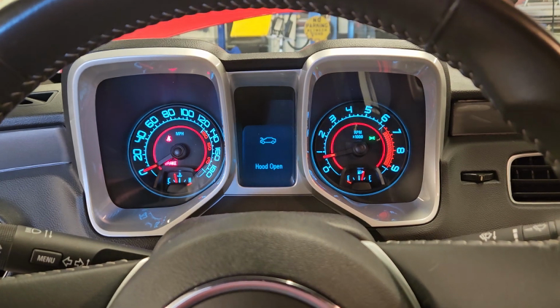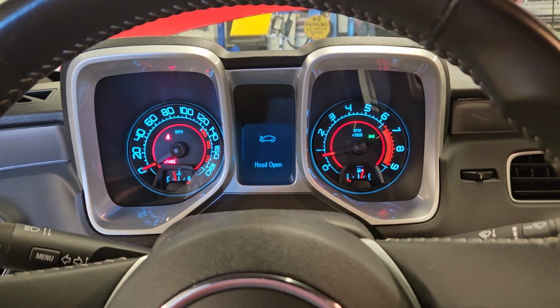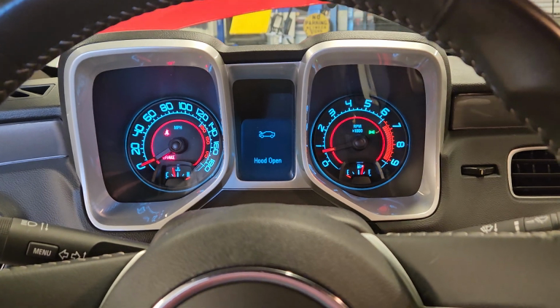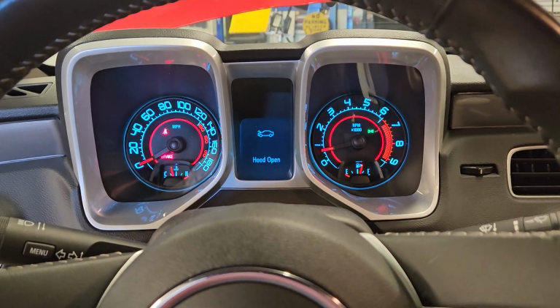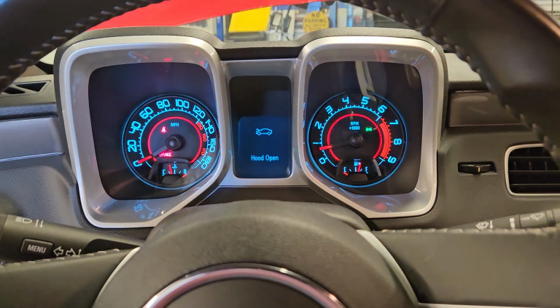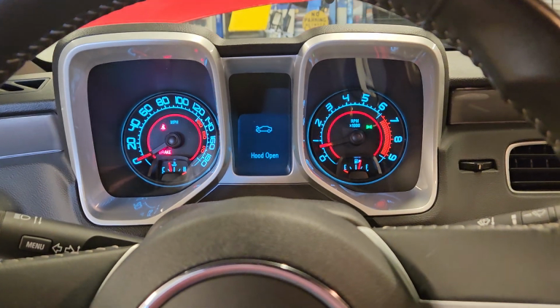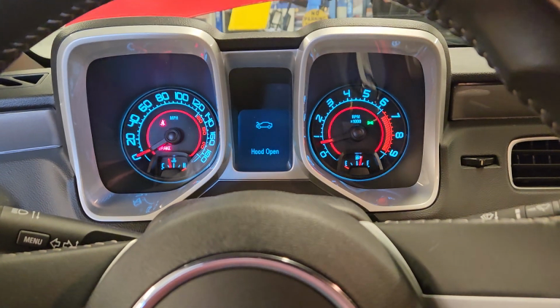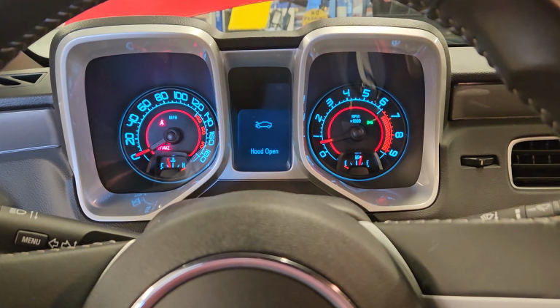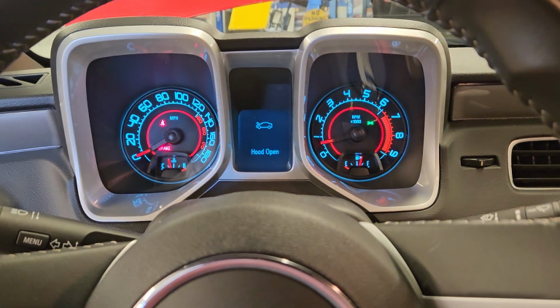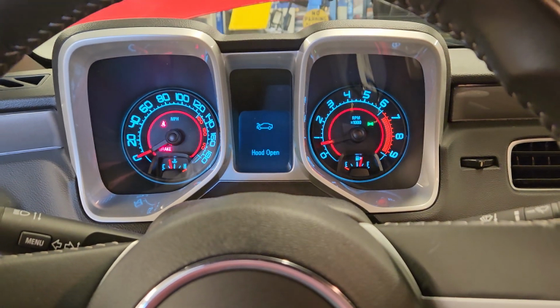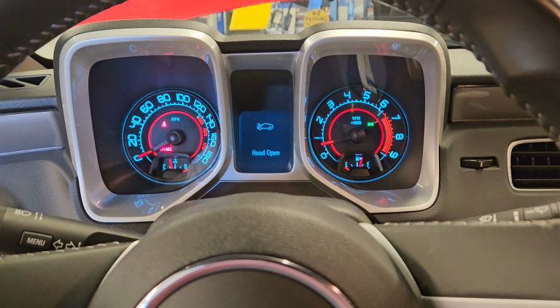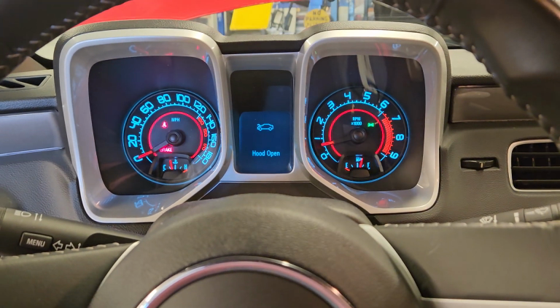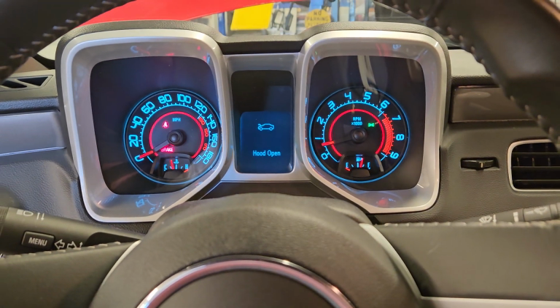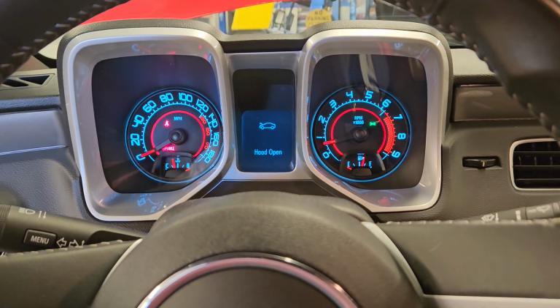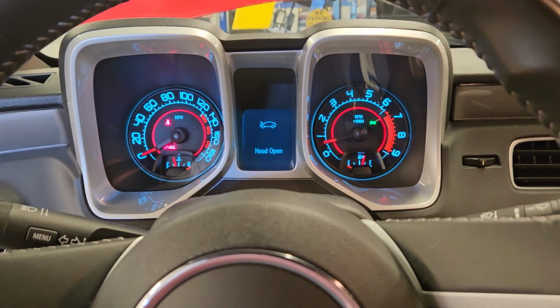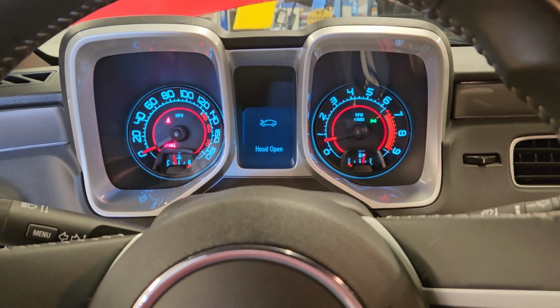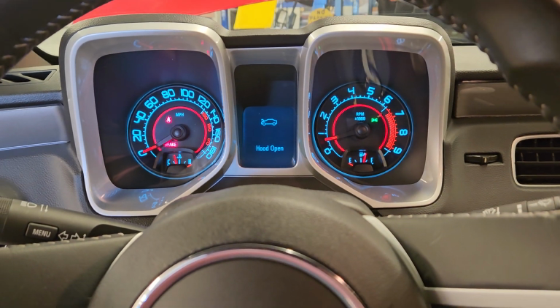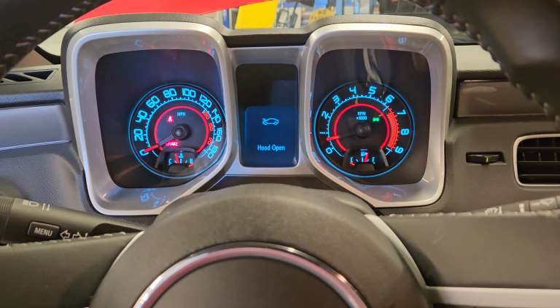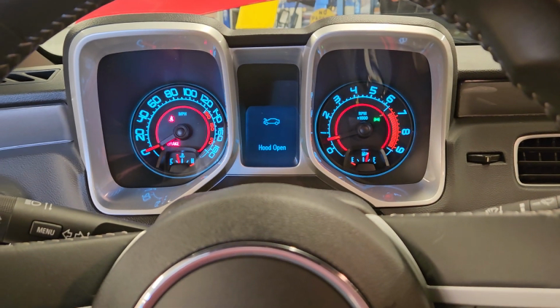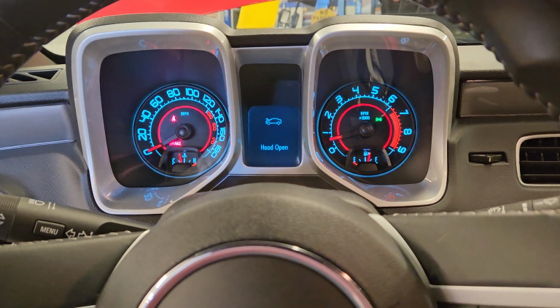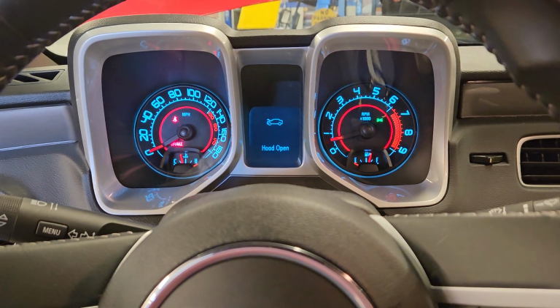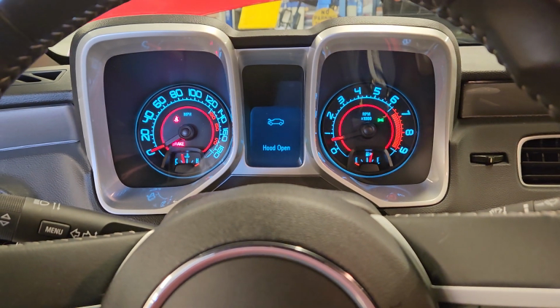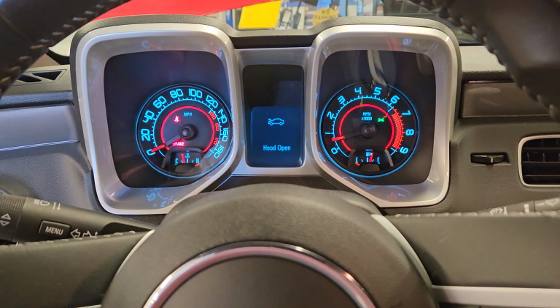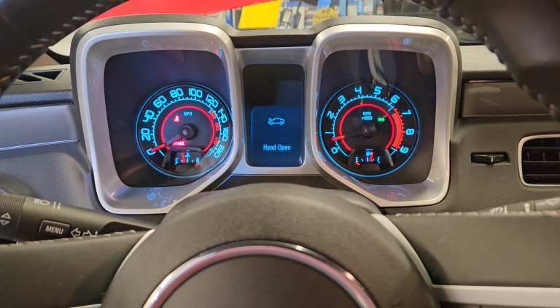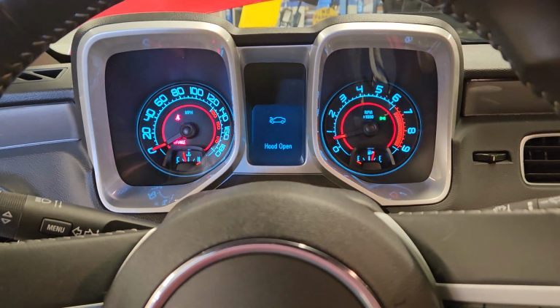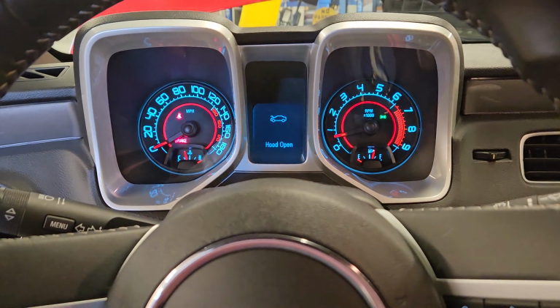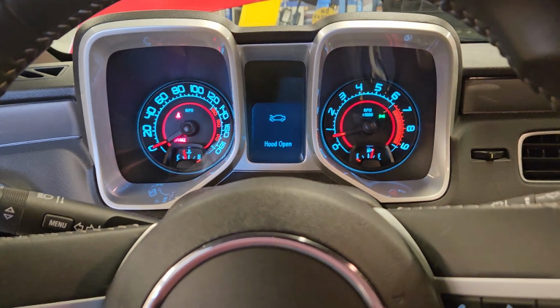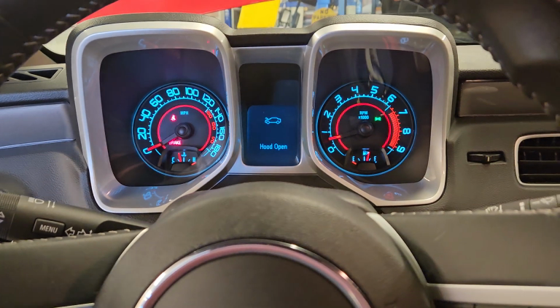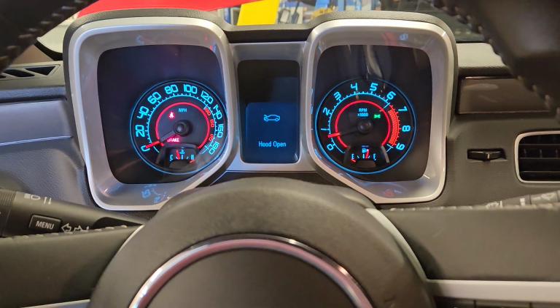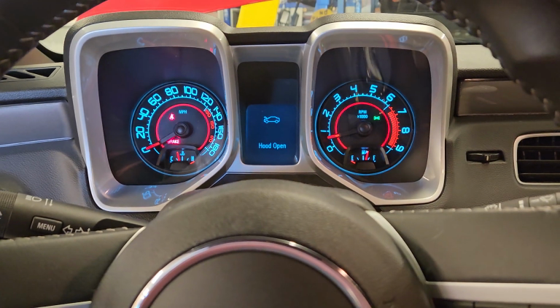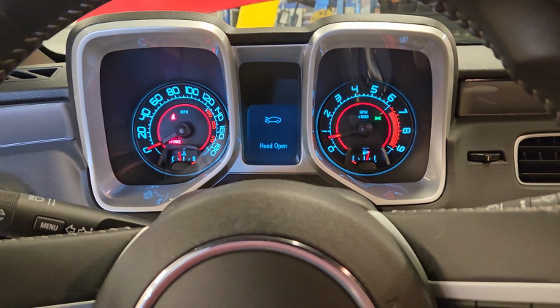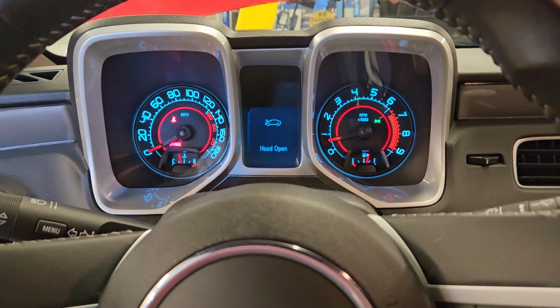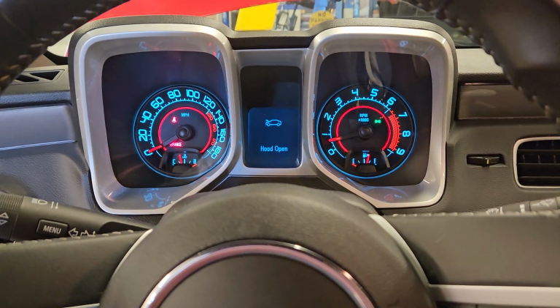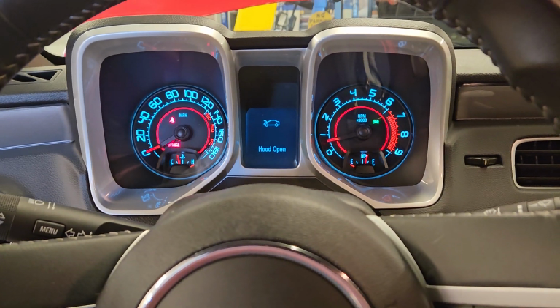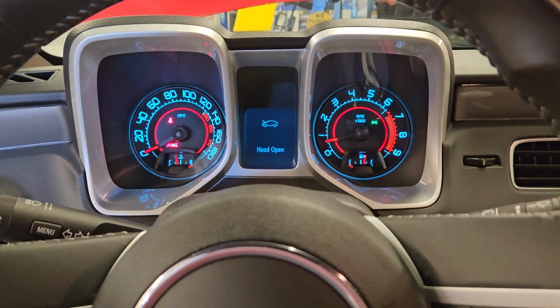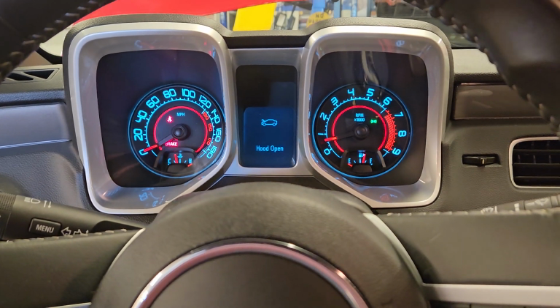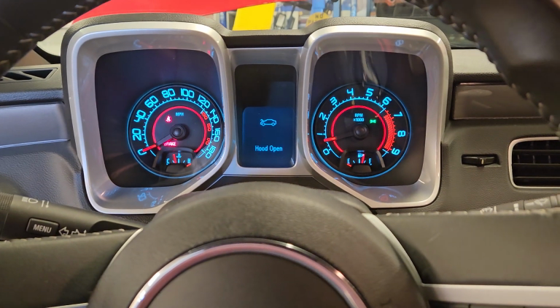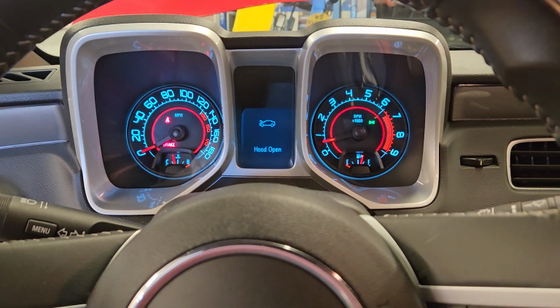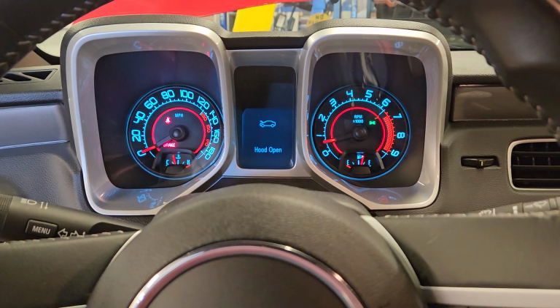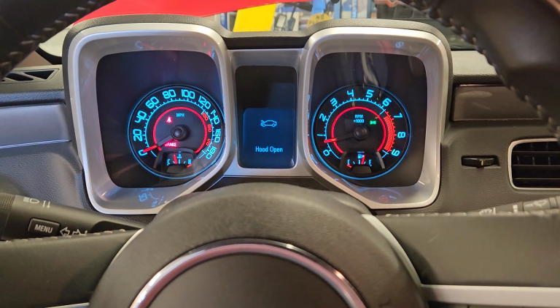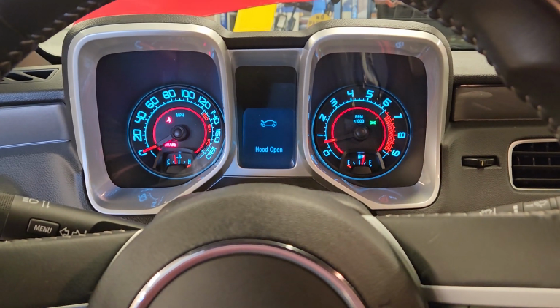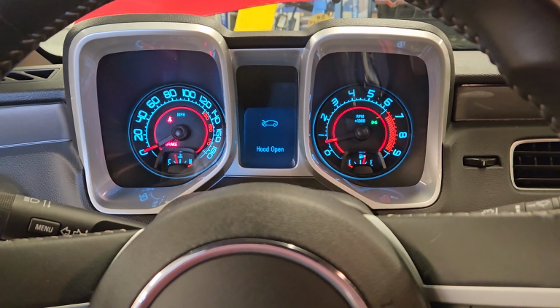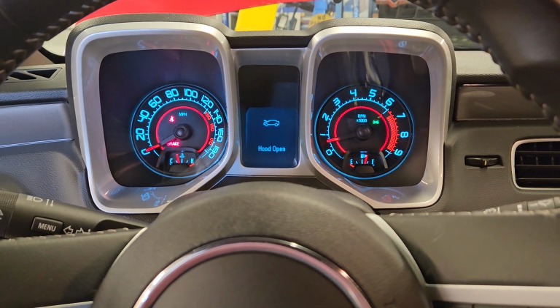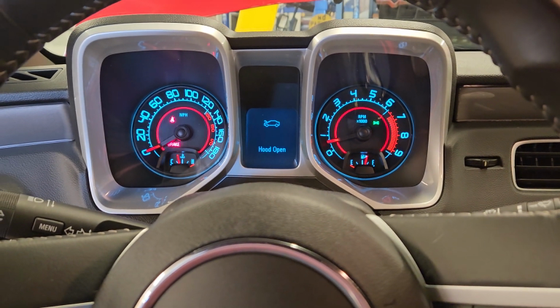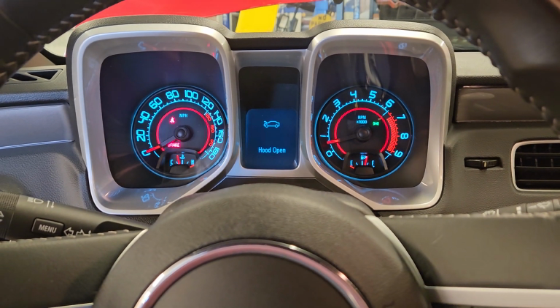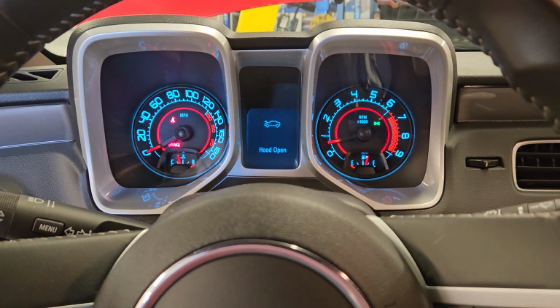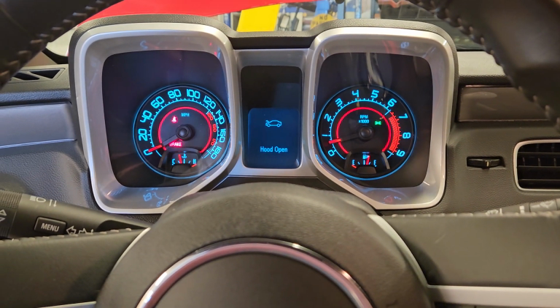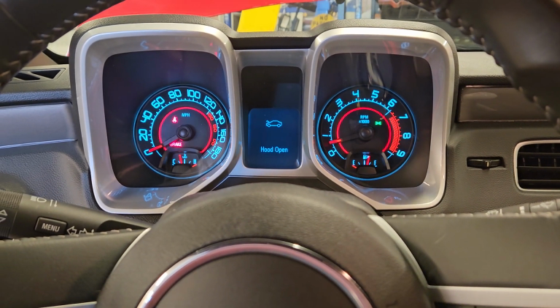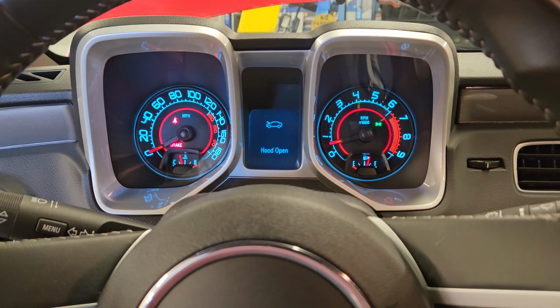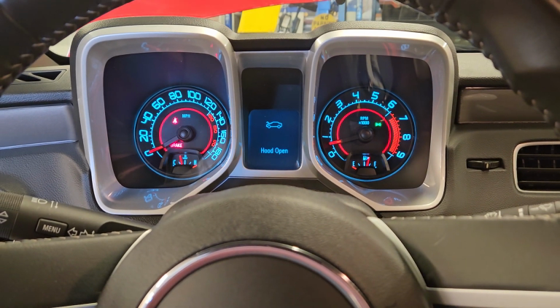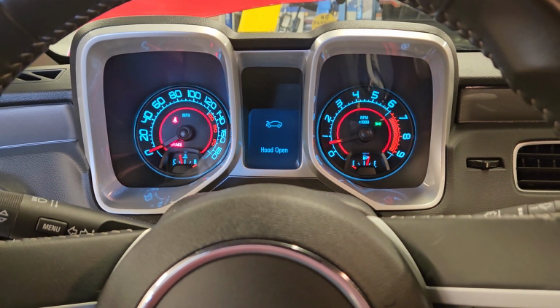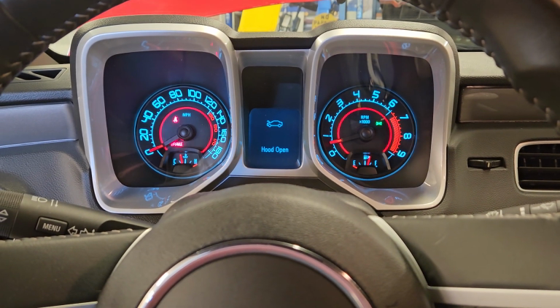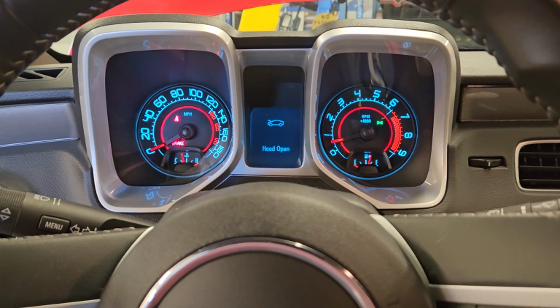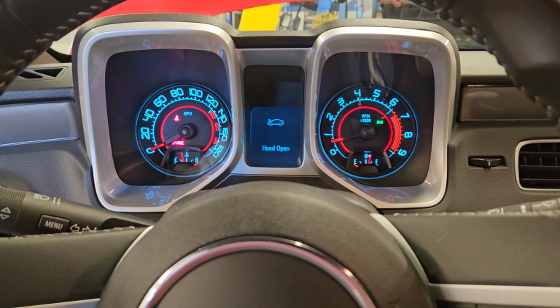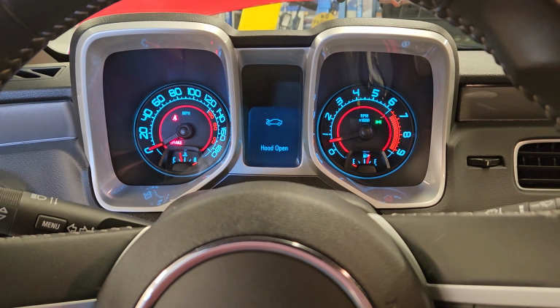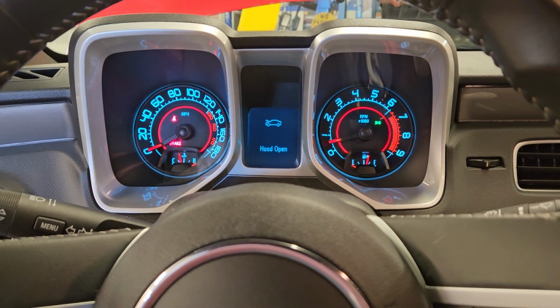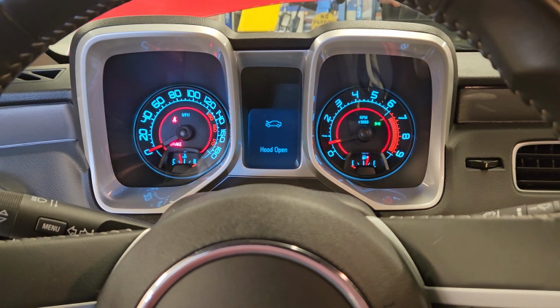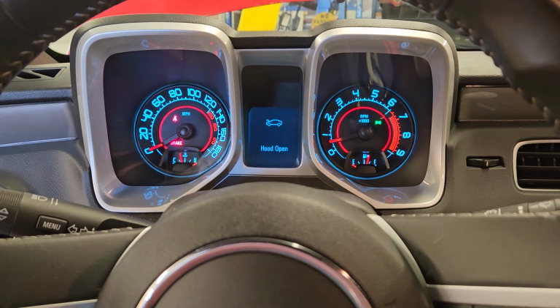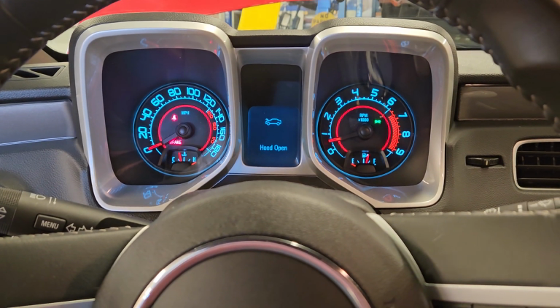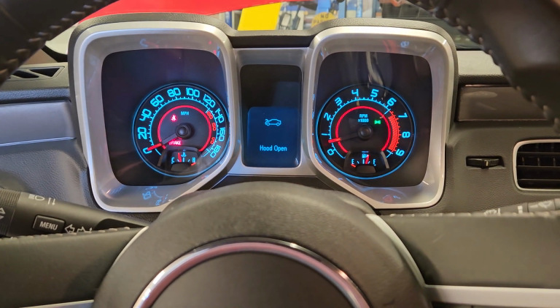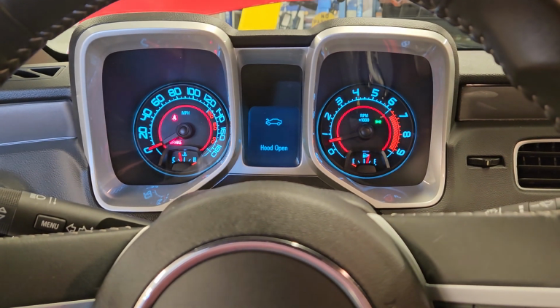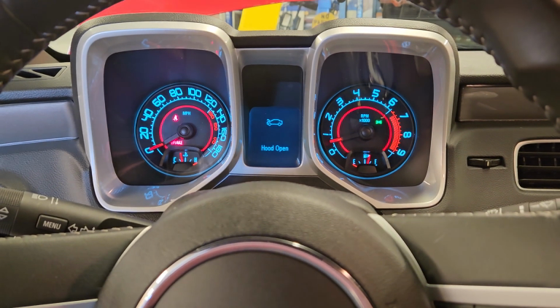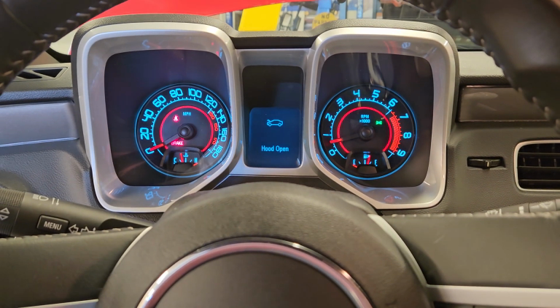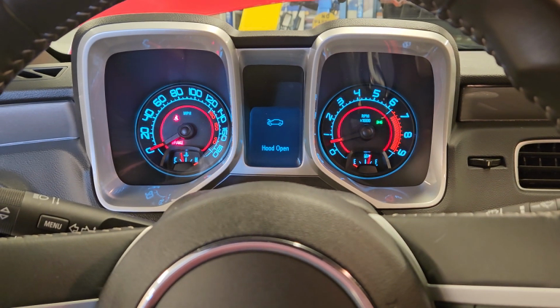Ladies and gentlemen, if you have any questions about this beautiful 2010 Camaro, don't hesitate to reach out. Thanks so much for your interest.